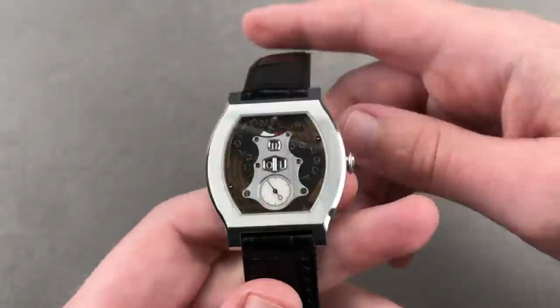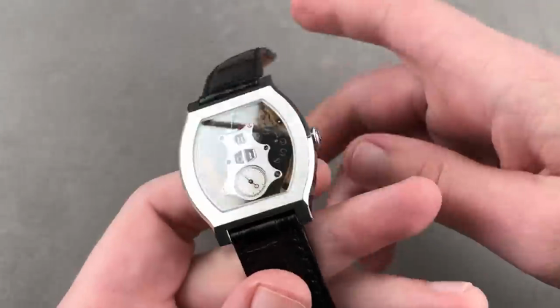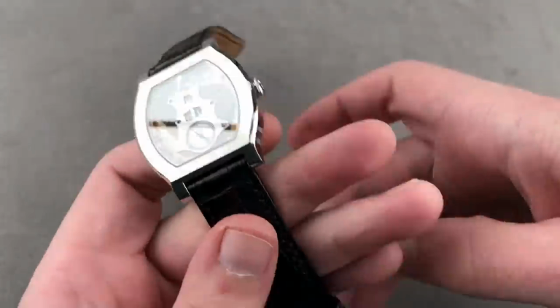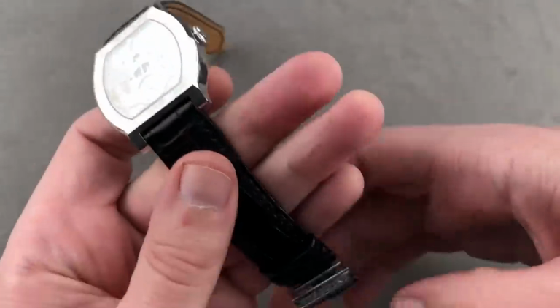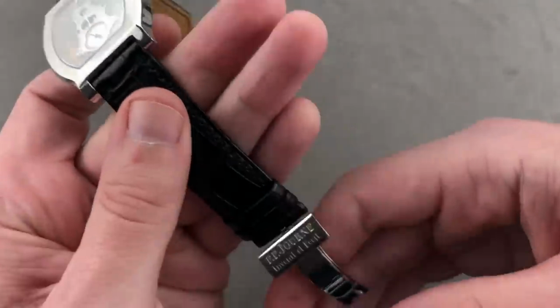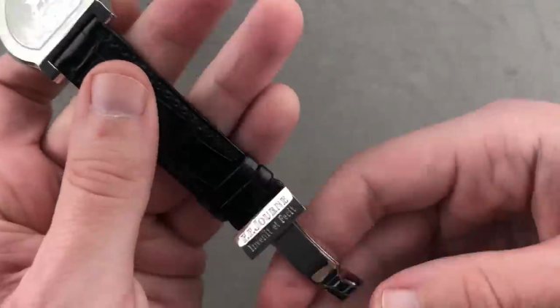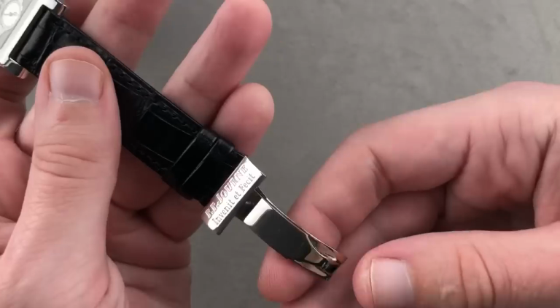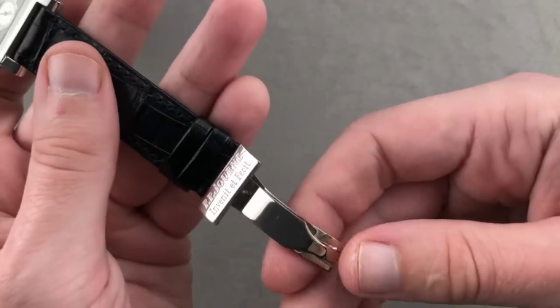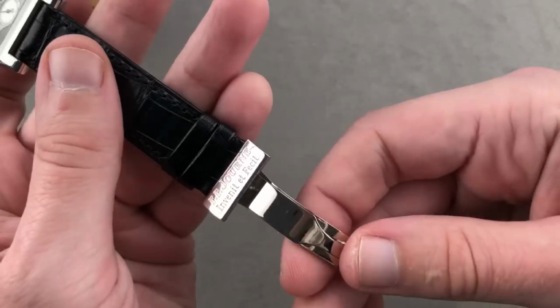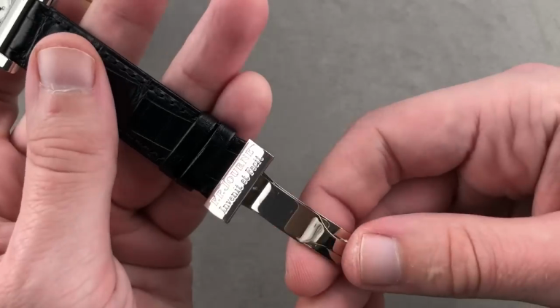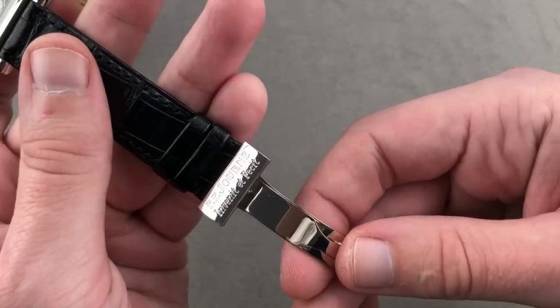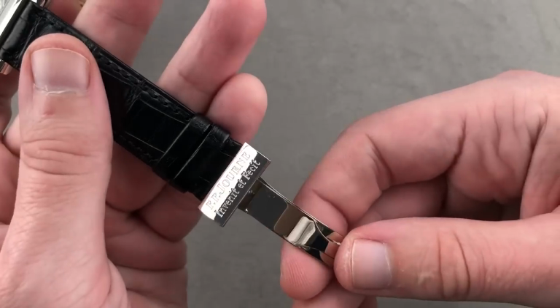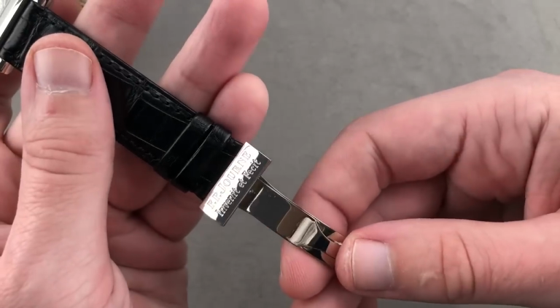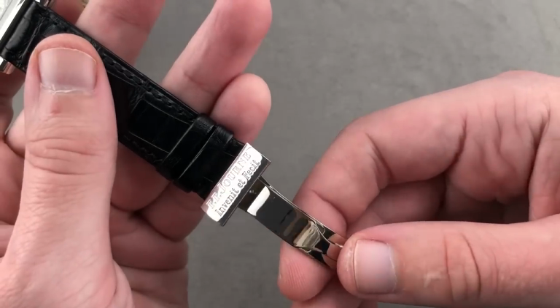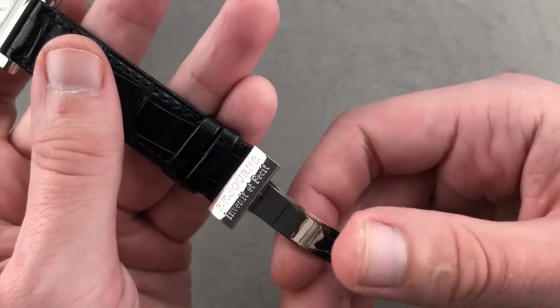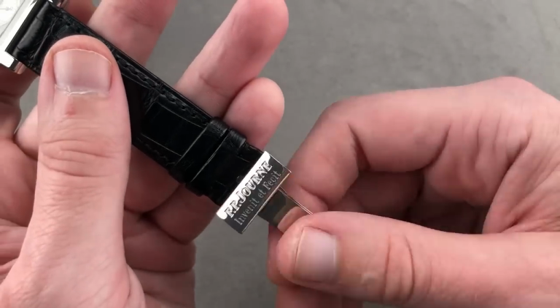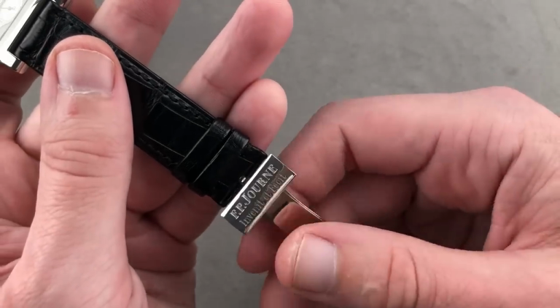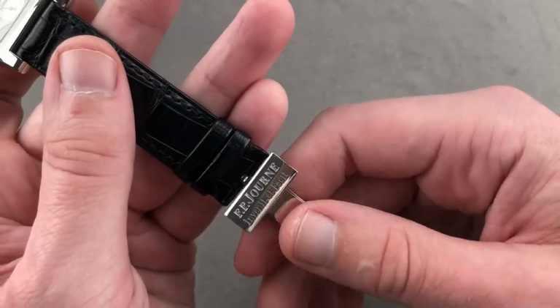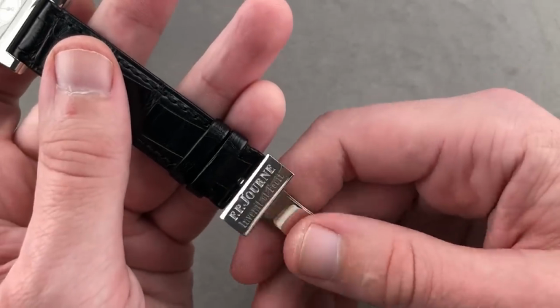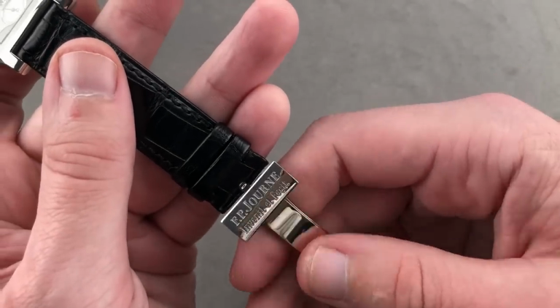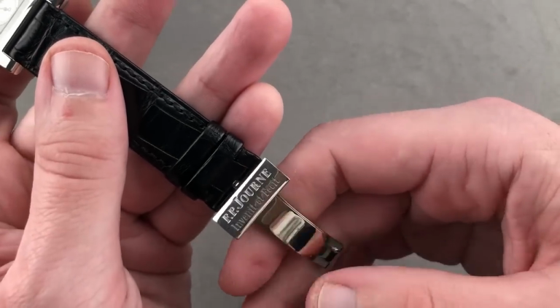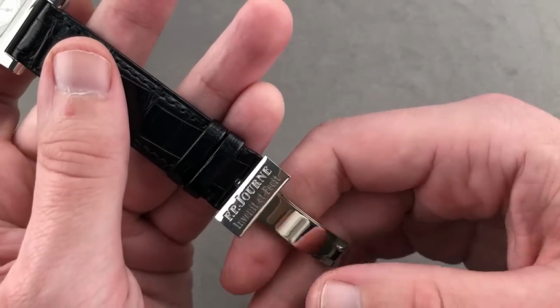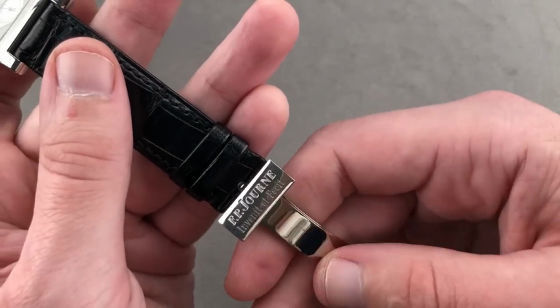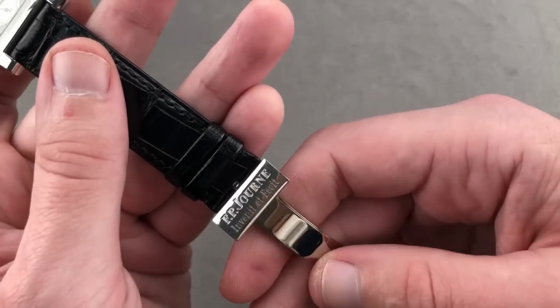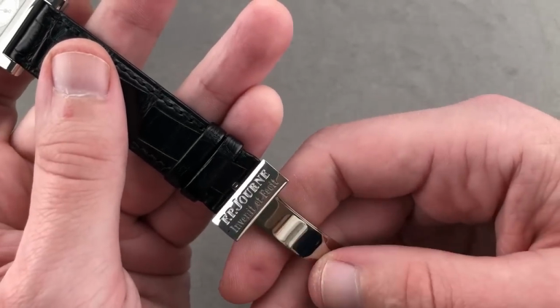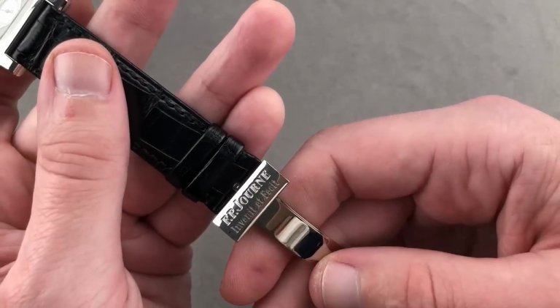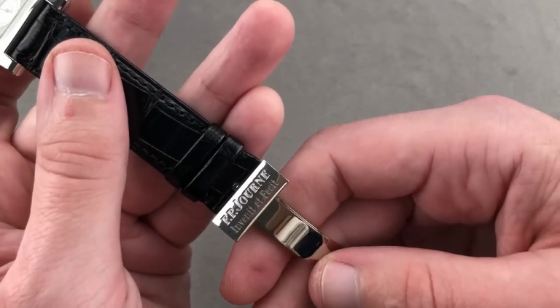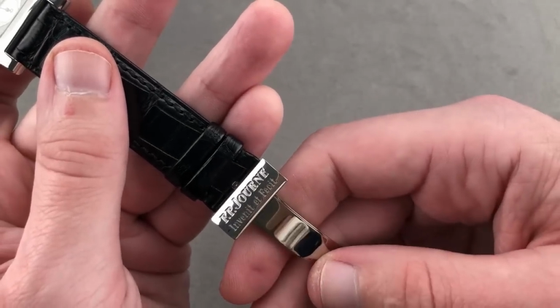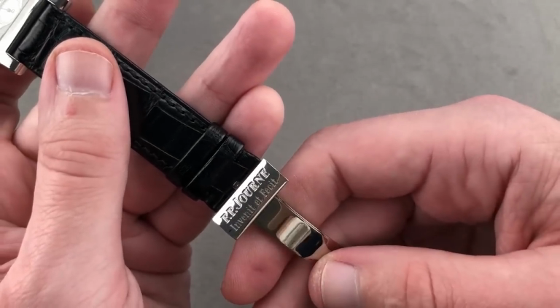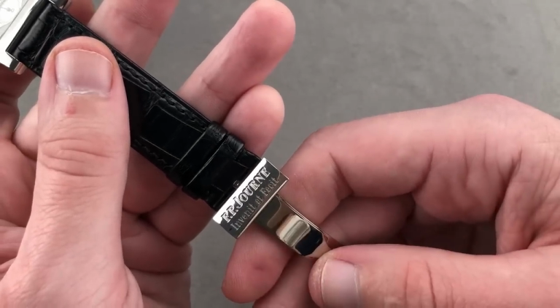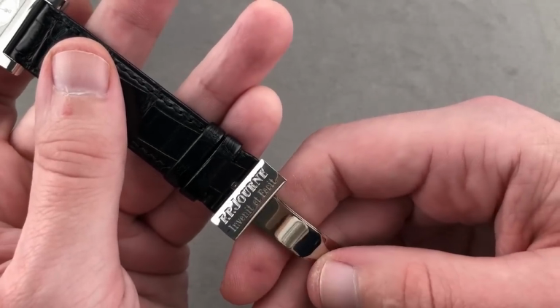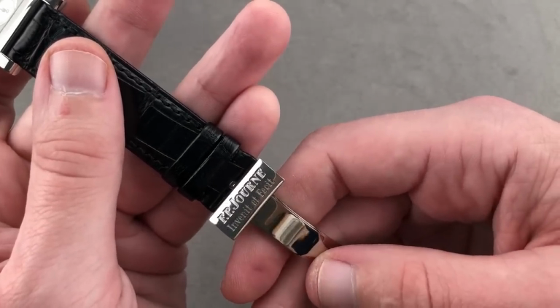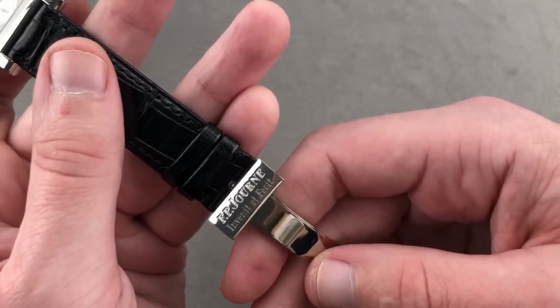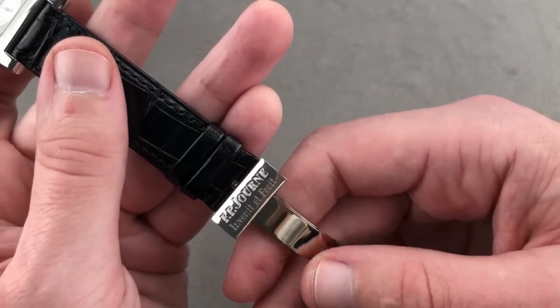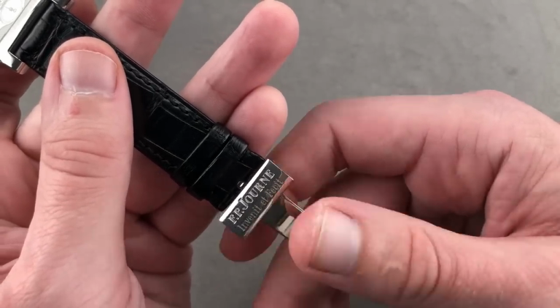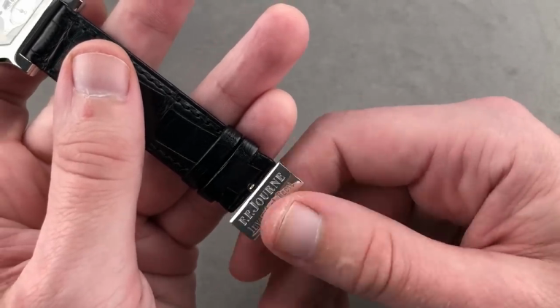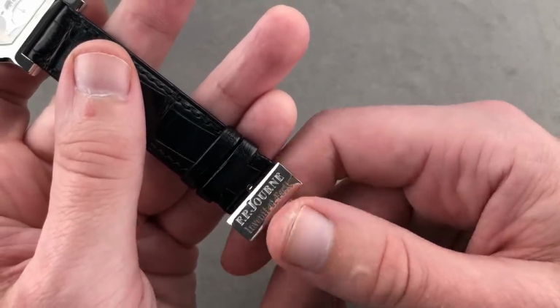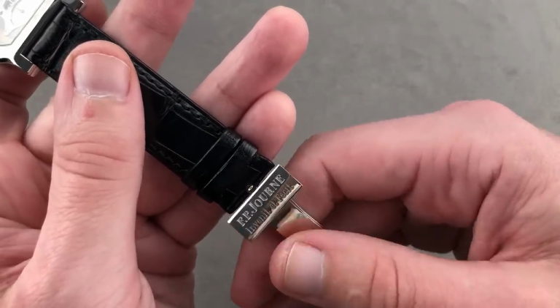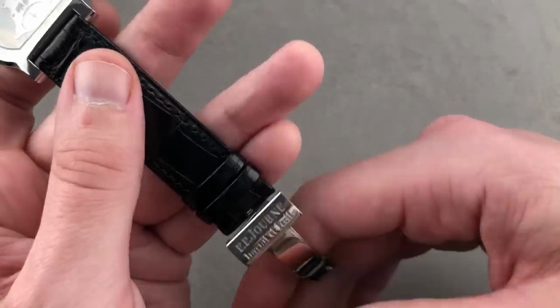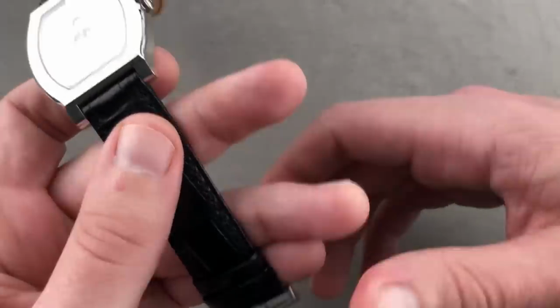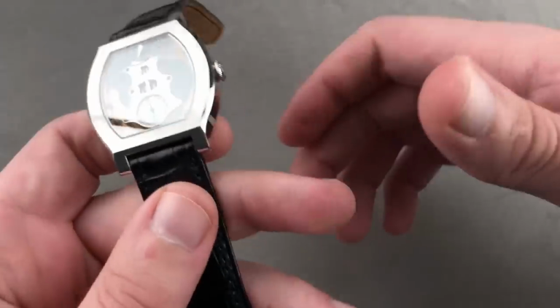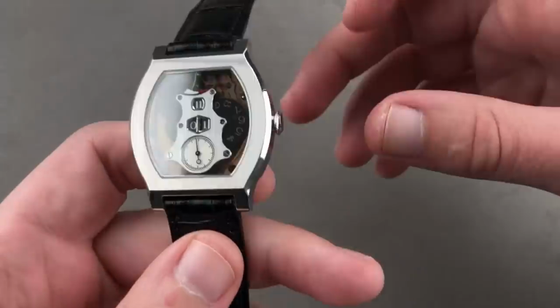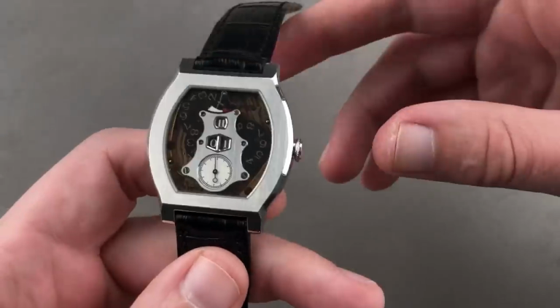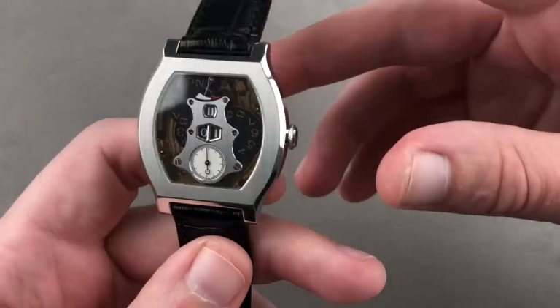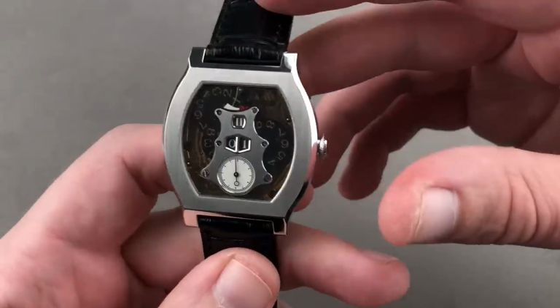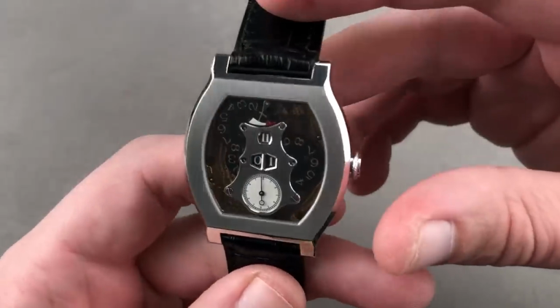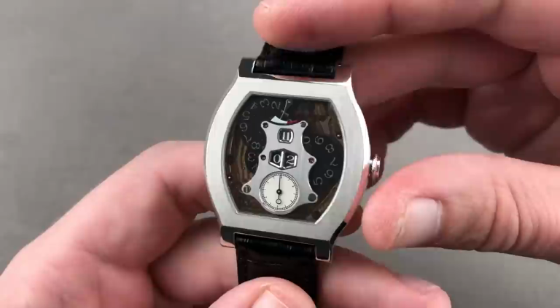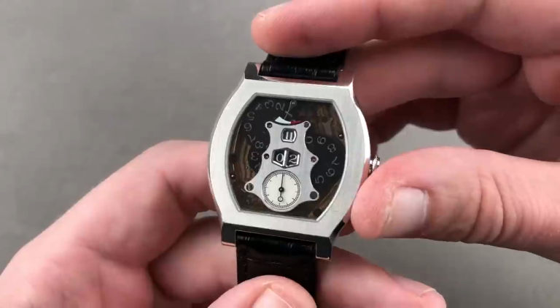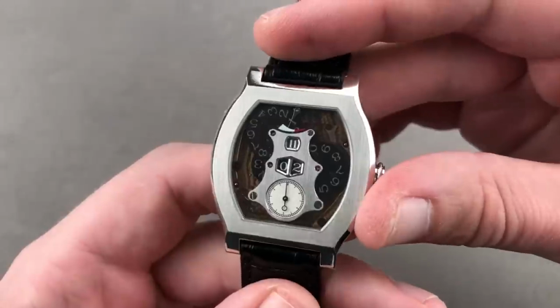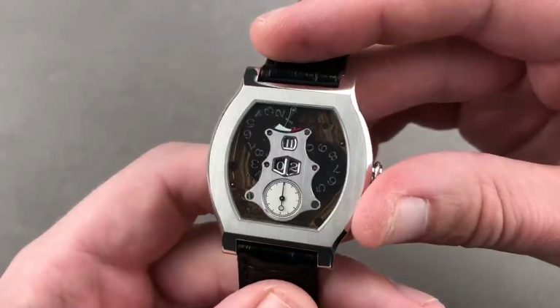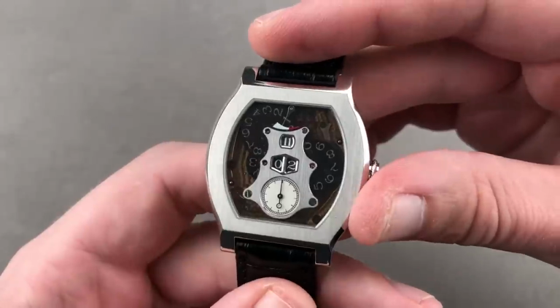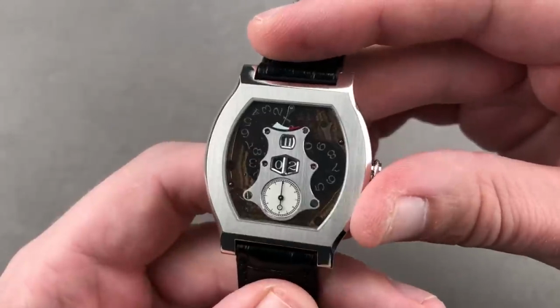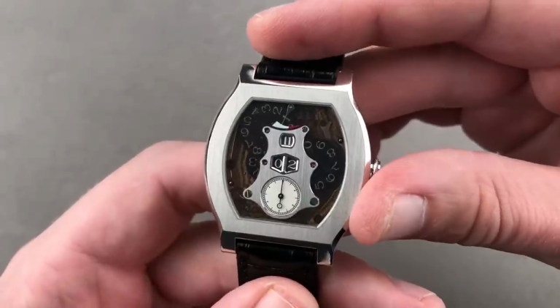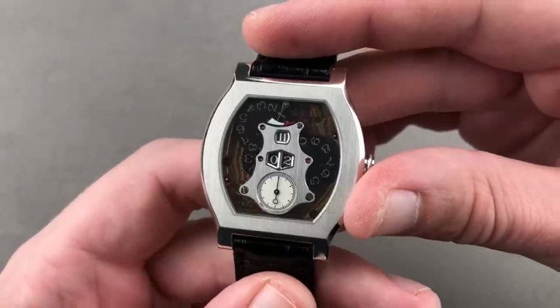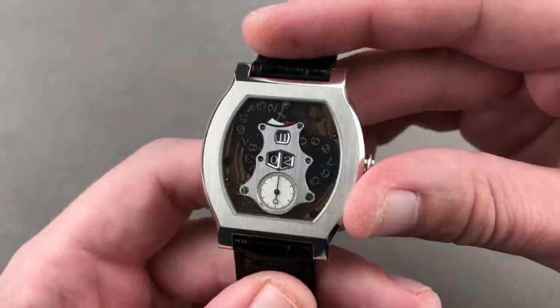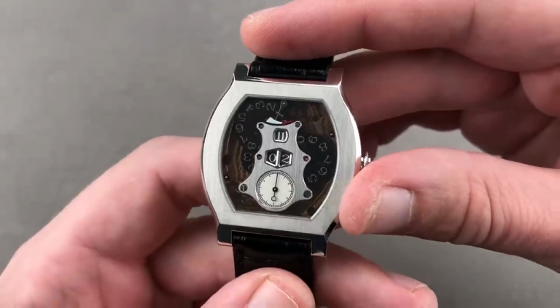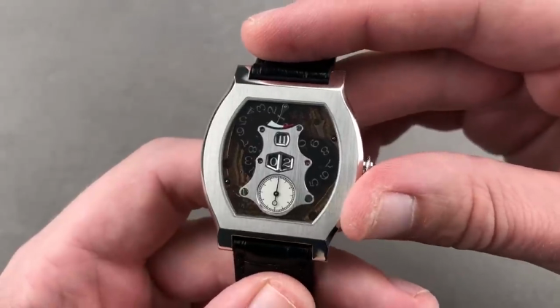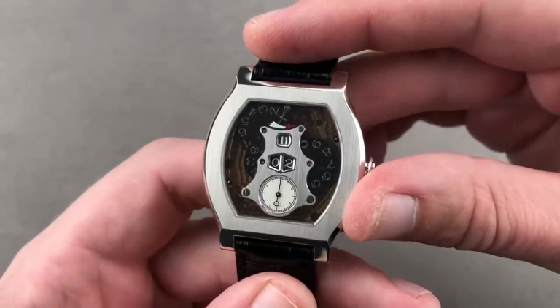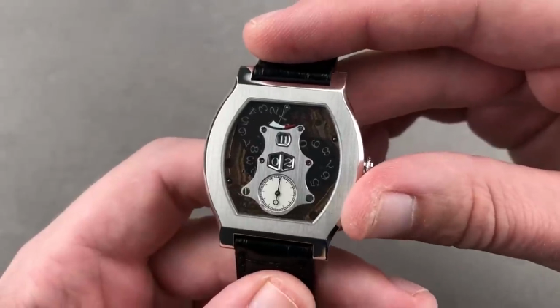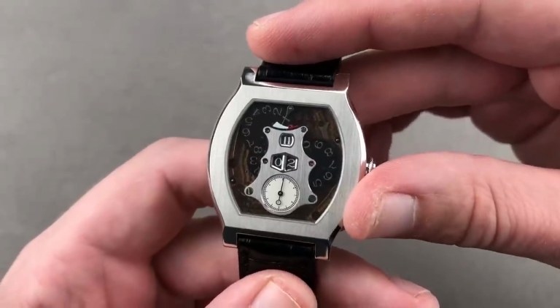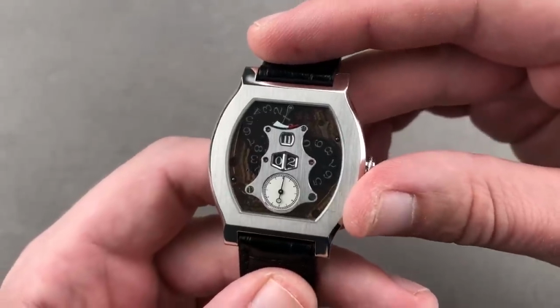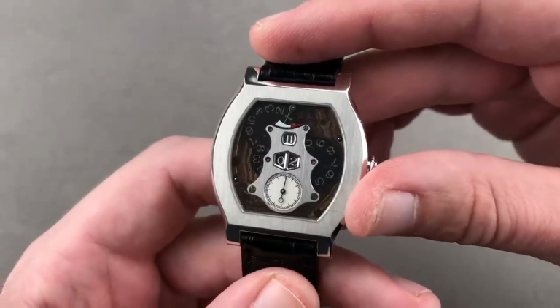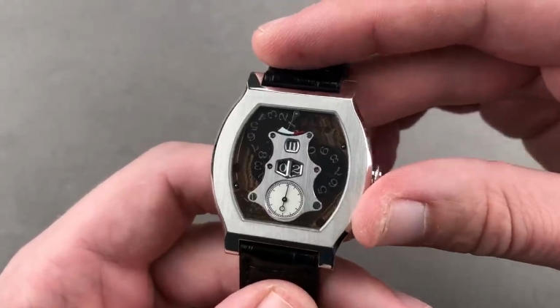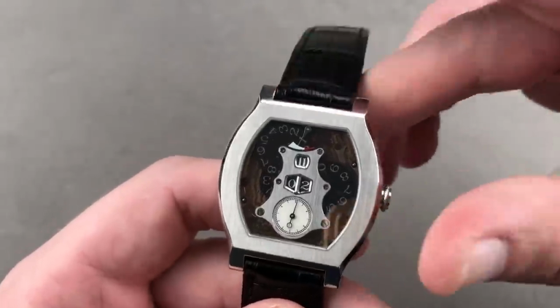Of course, the watch features an unusual accessory — a full deployant clasp to match the case. Most Journe watches use pin buckles only.